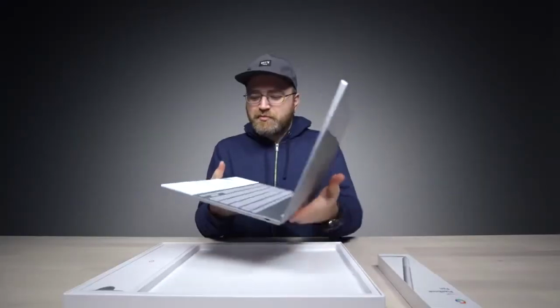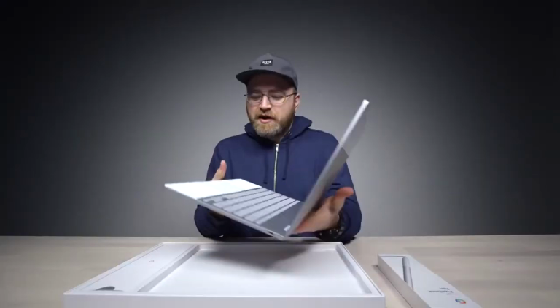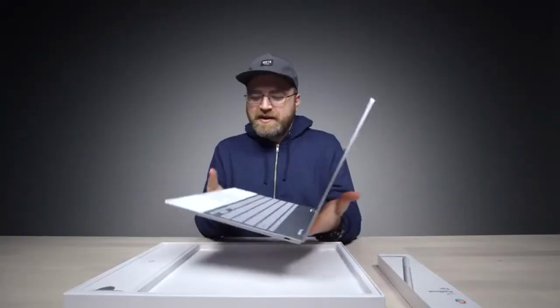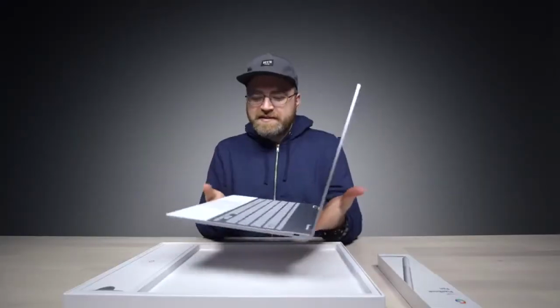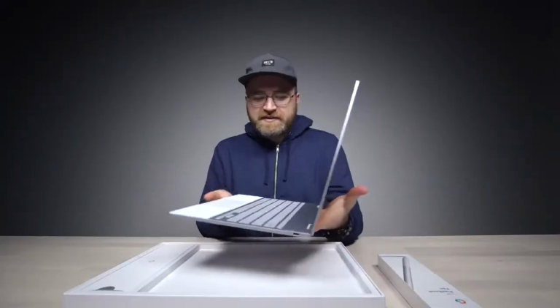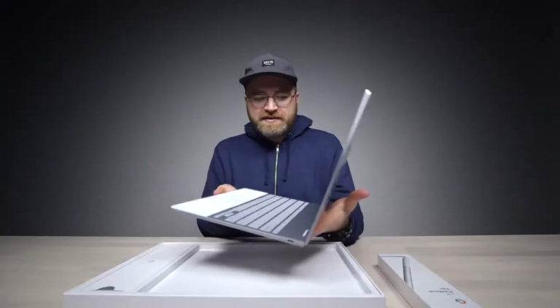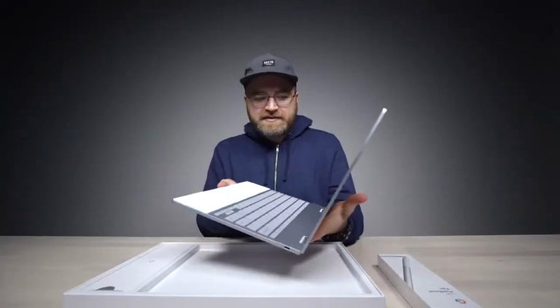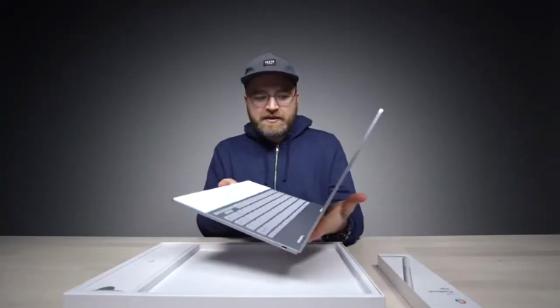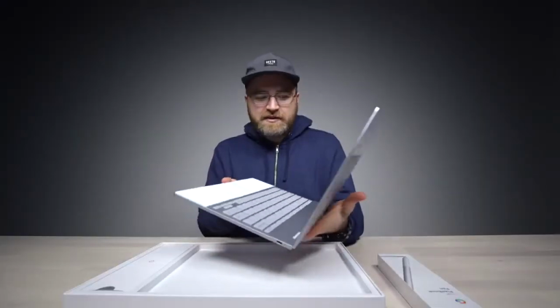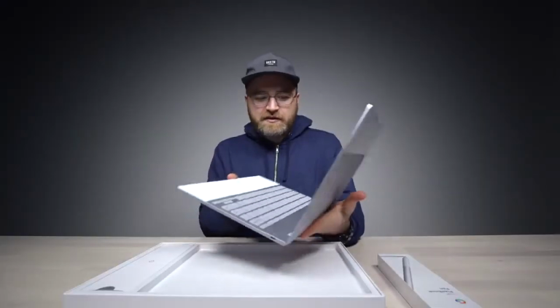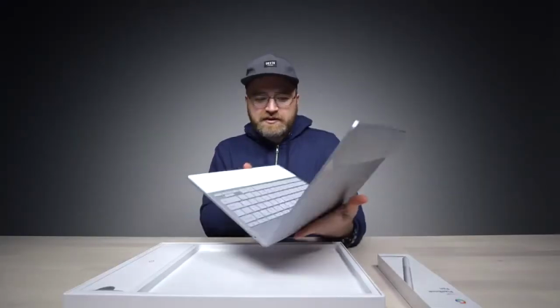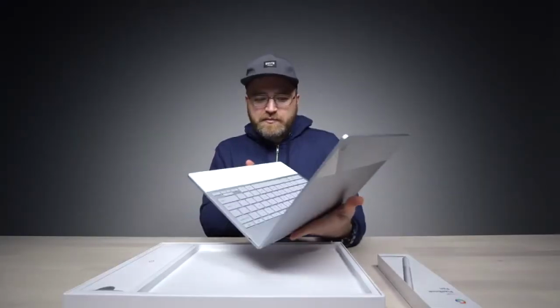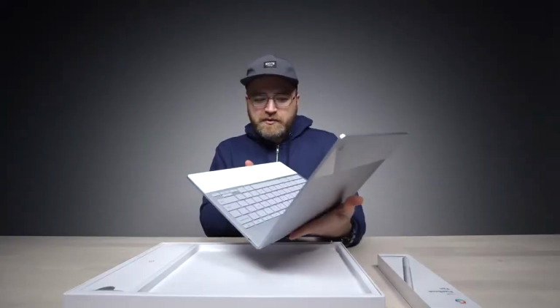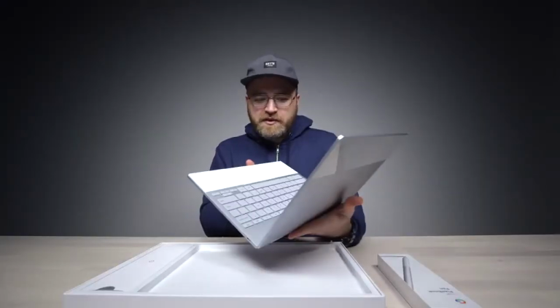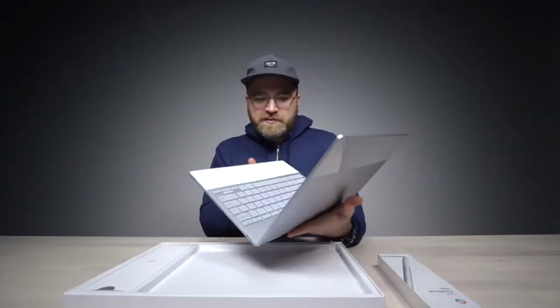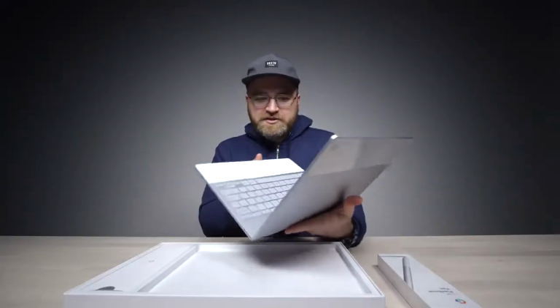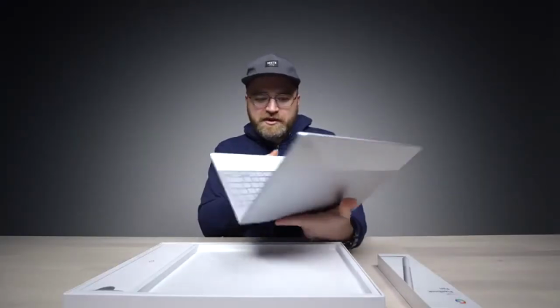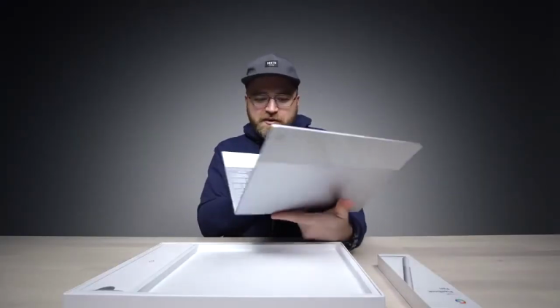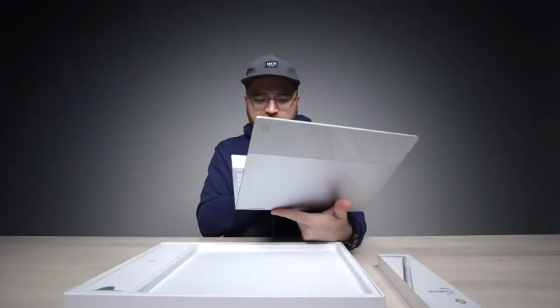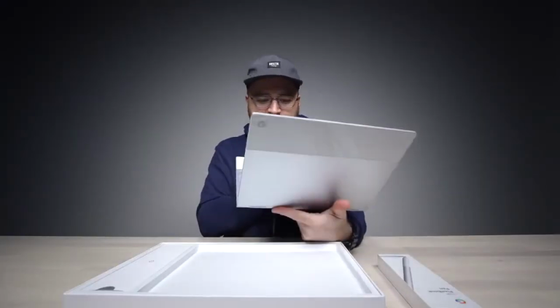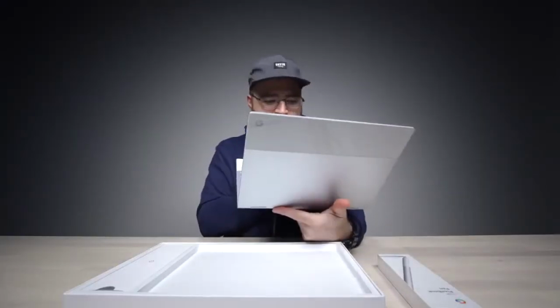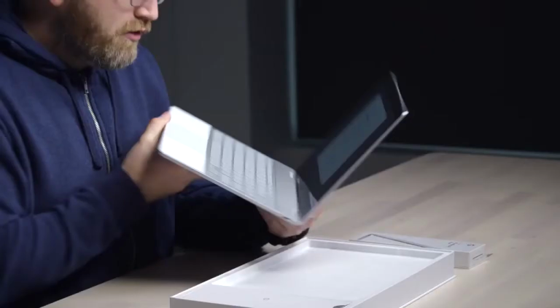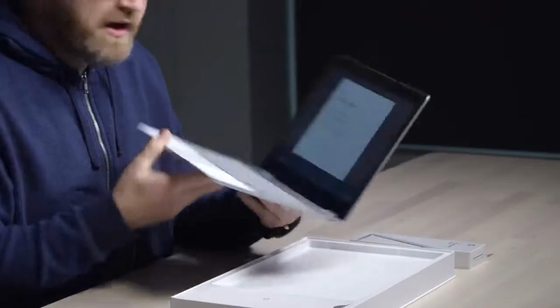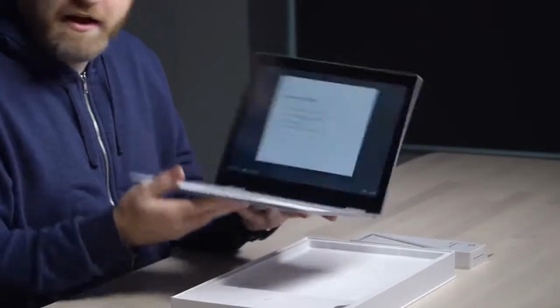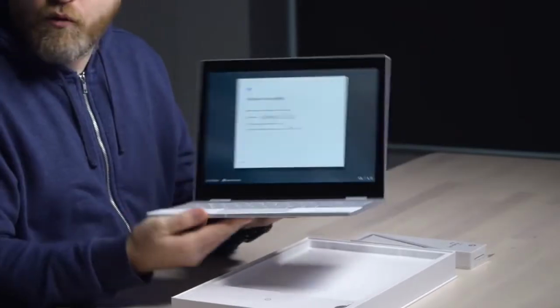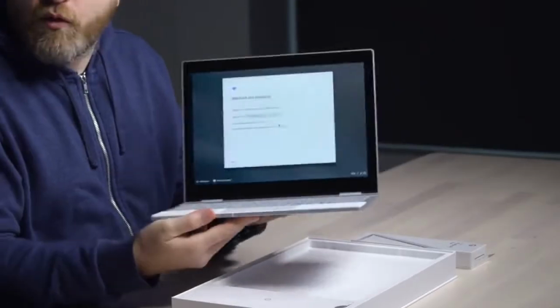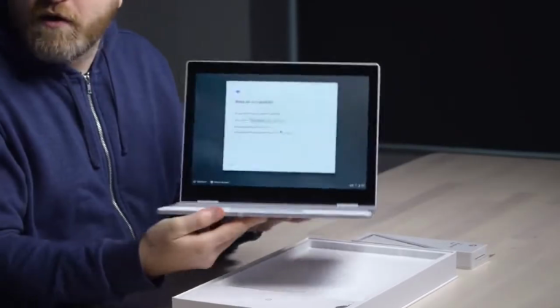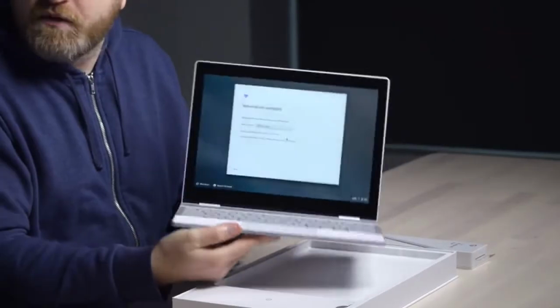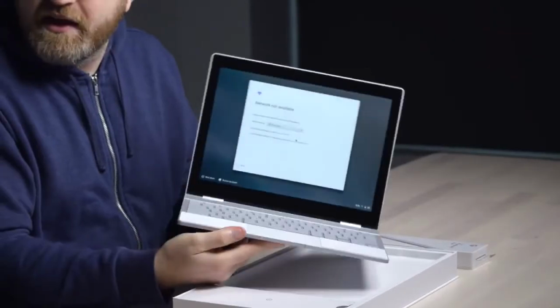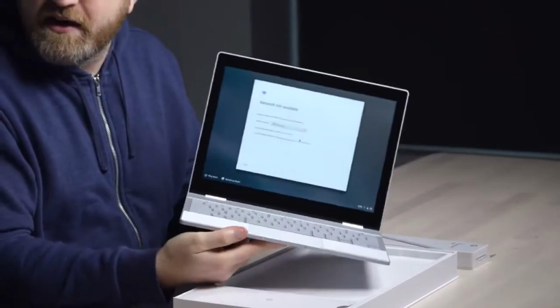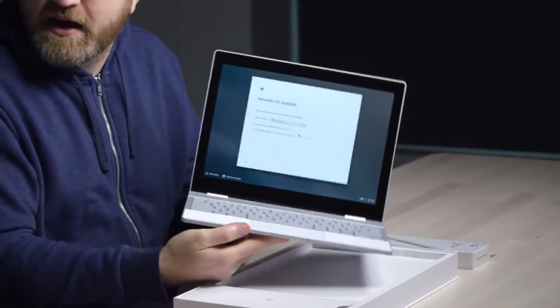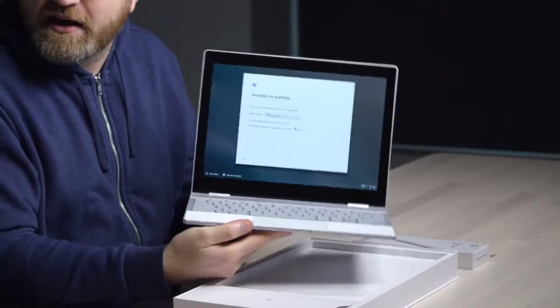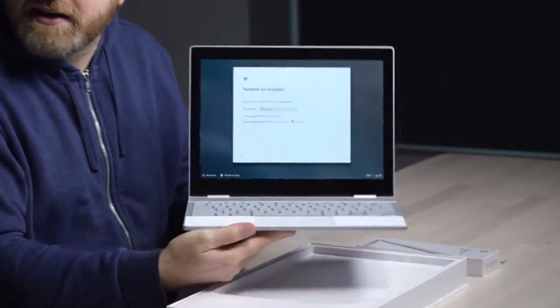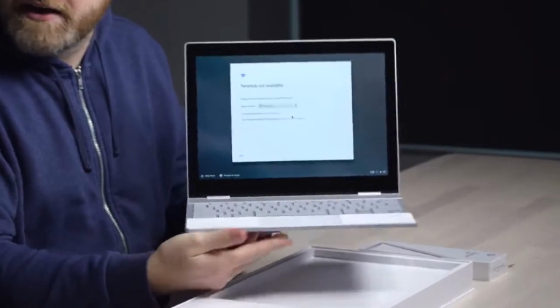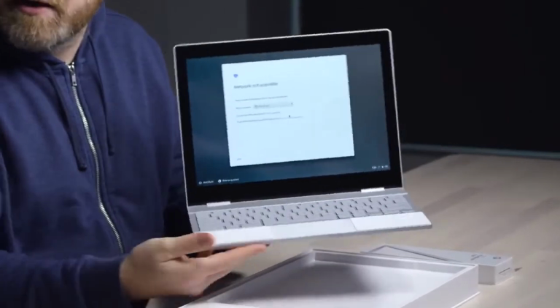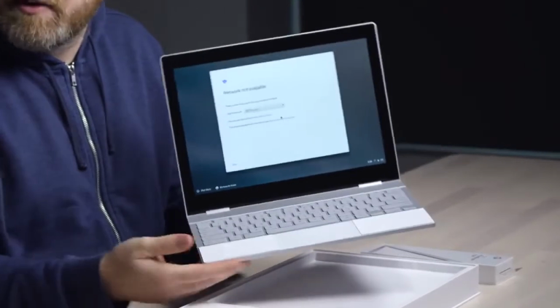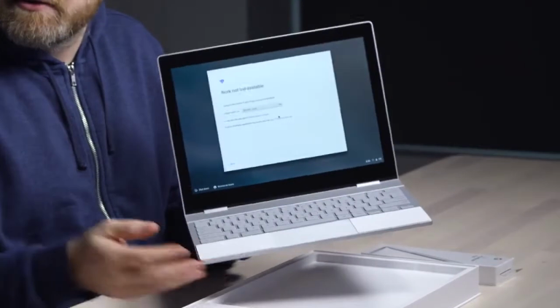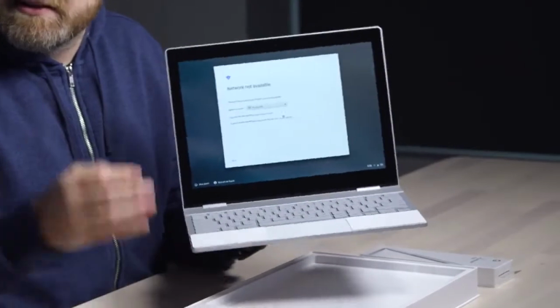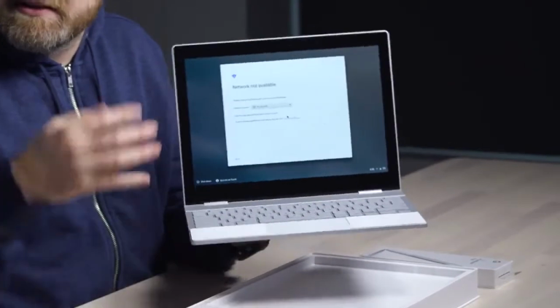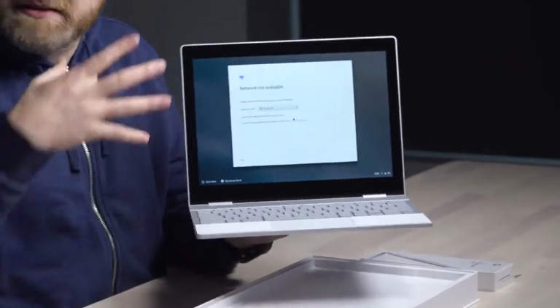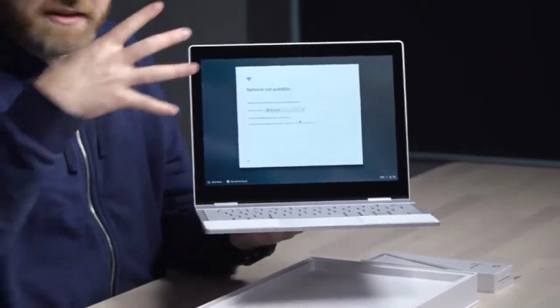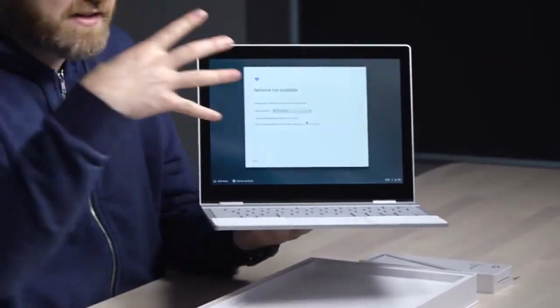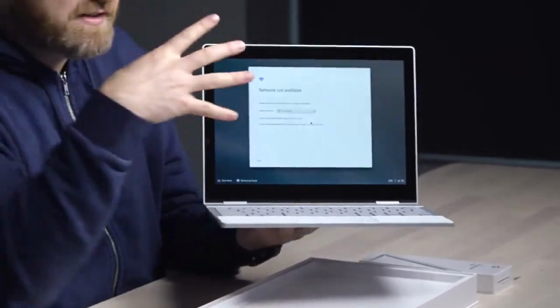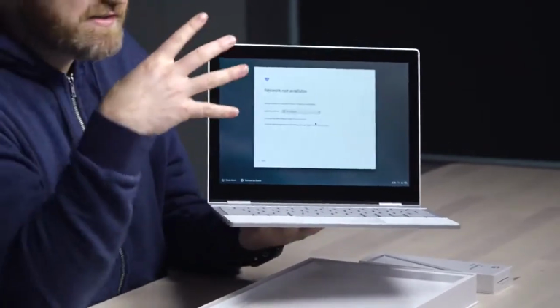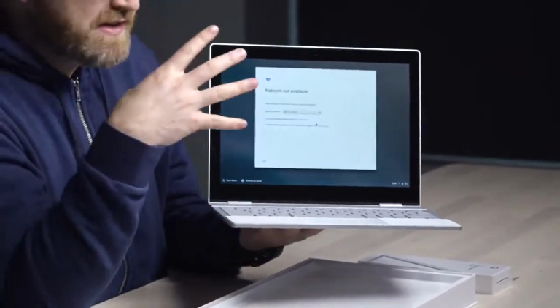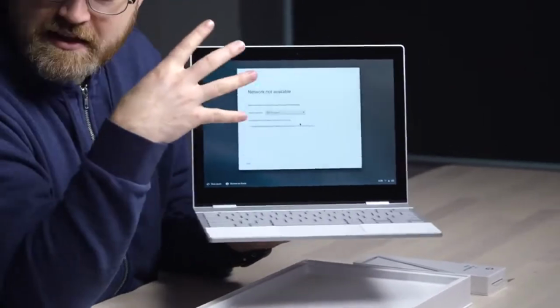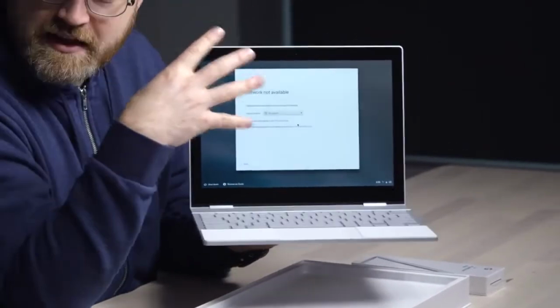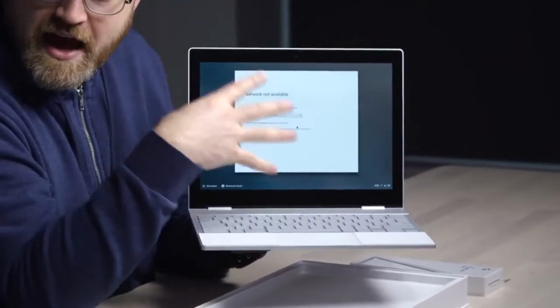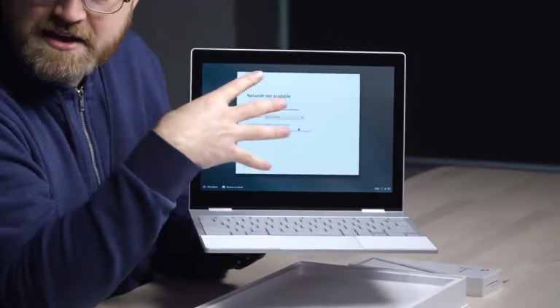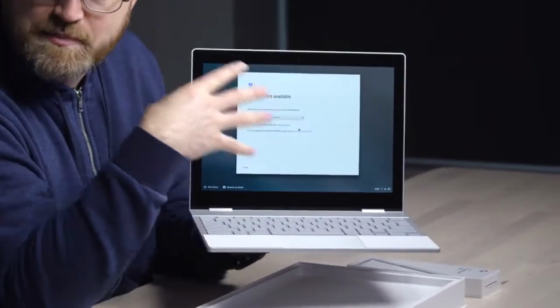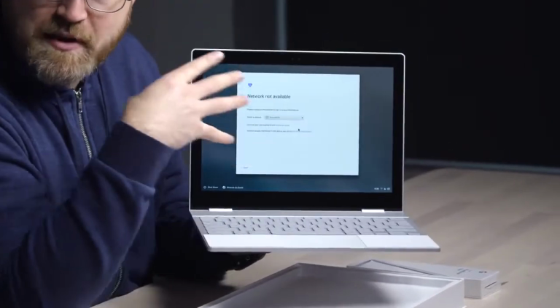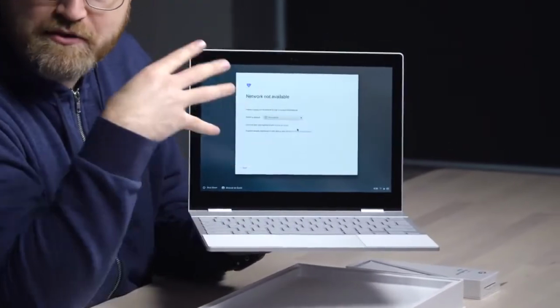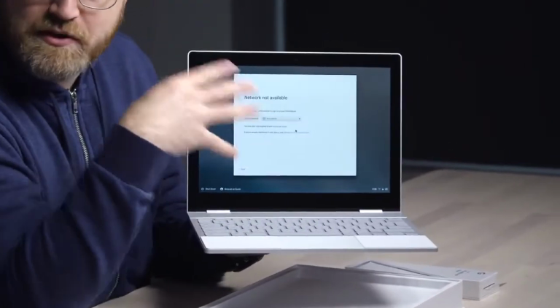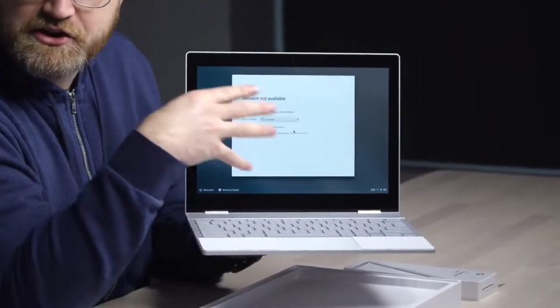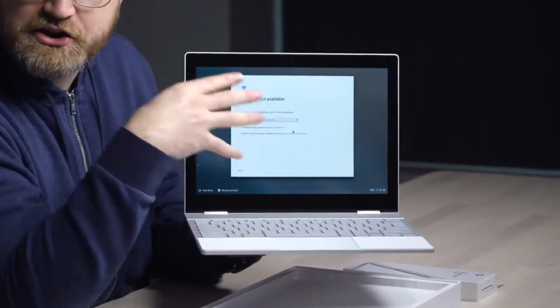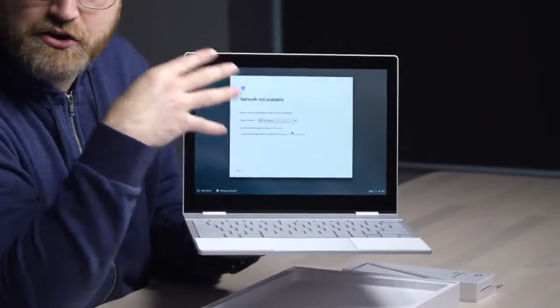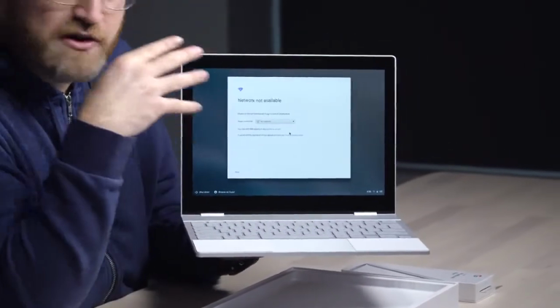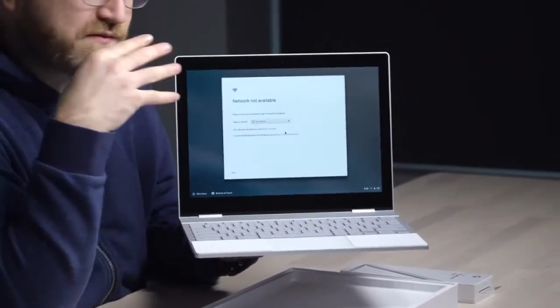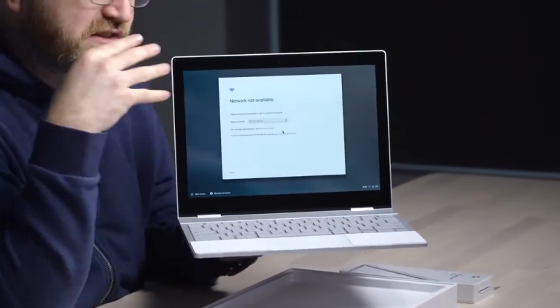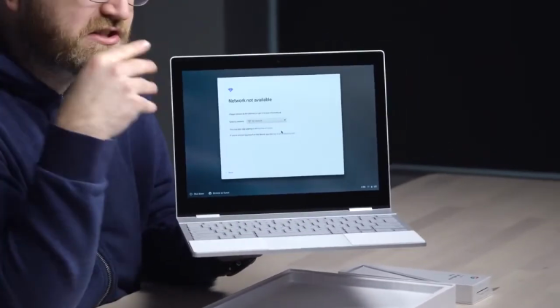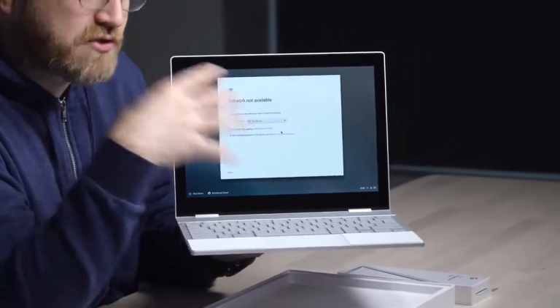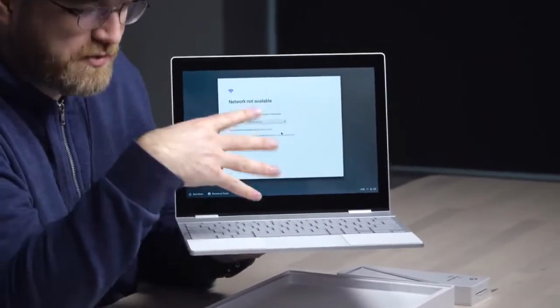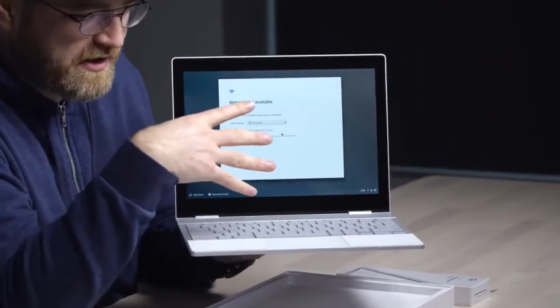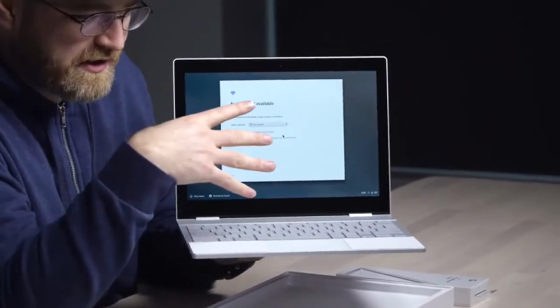Surprisingly solid. Look, it's booting up straight away. Now one thing I like about these is the aspect ratio of the screen.